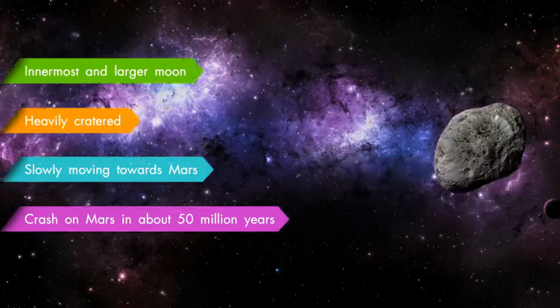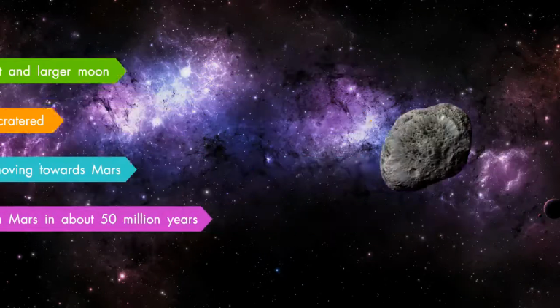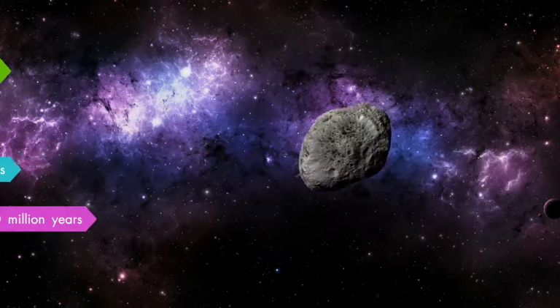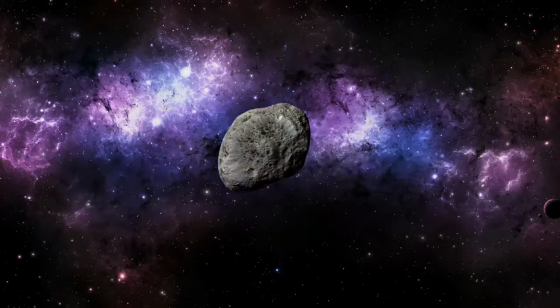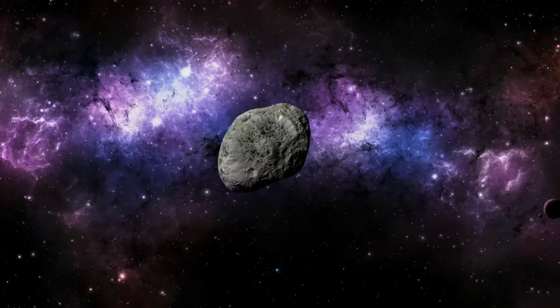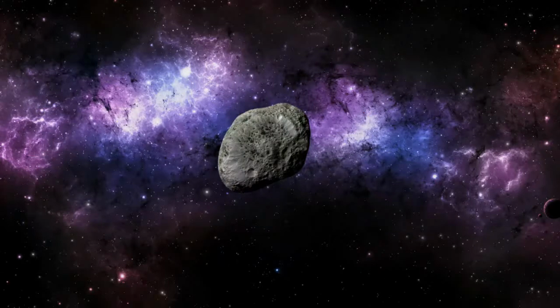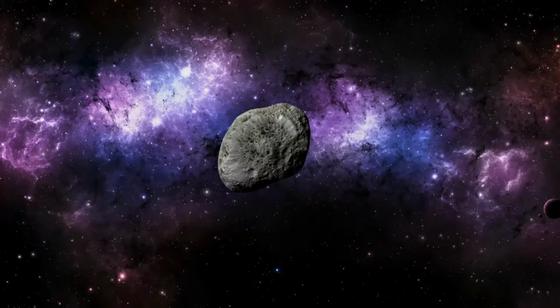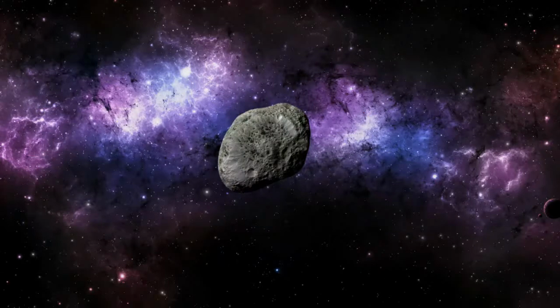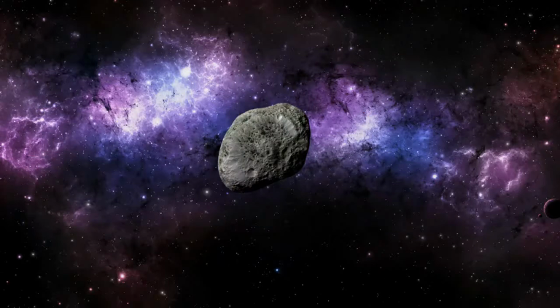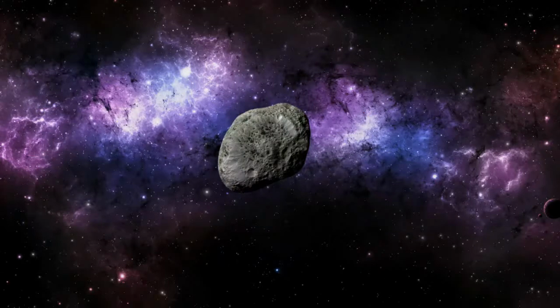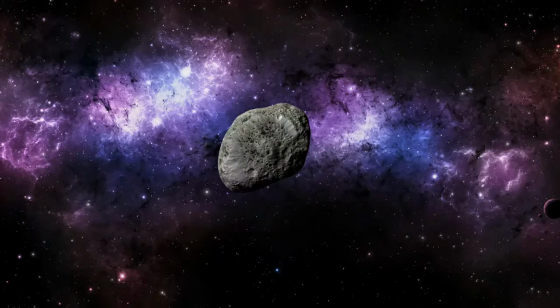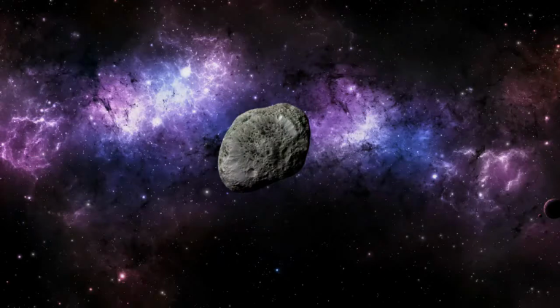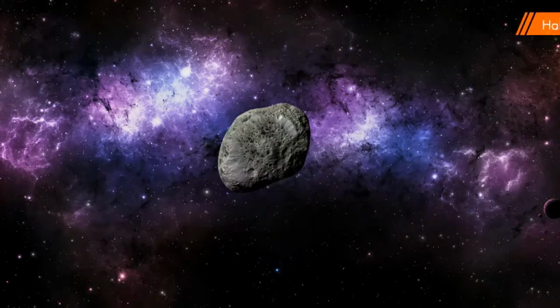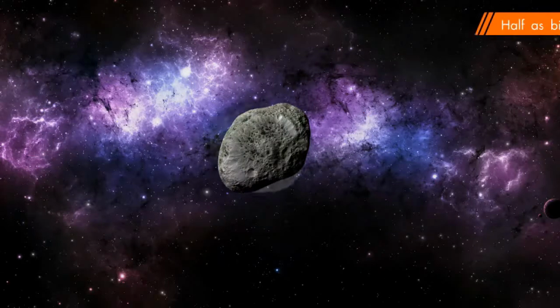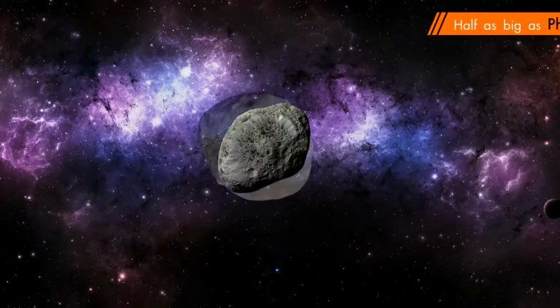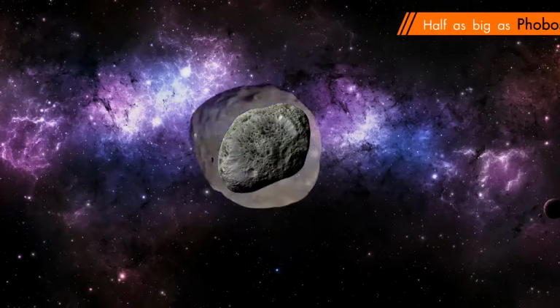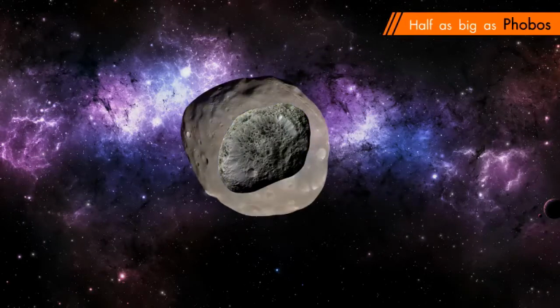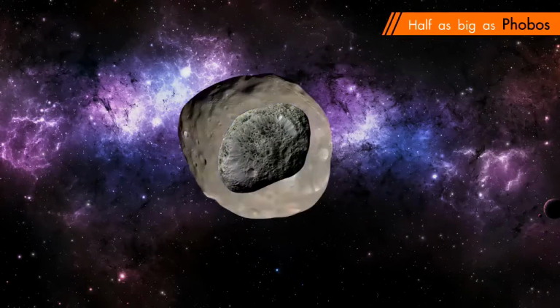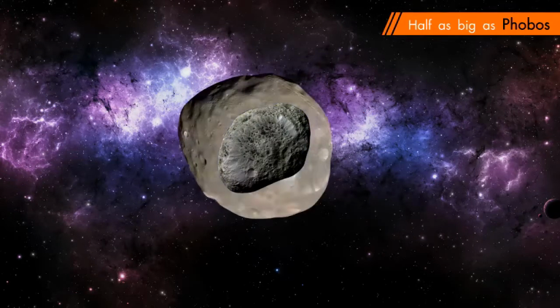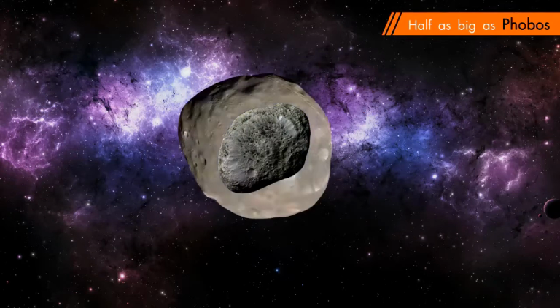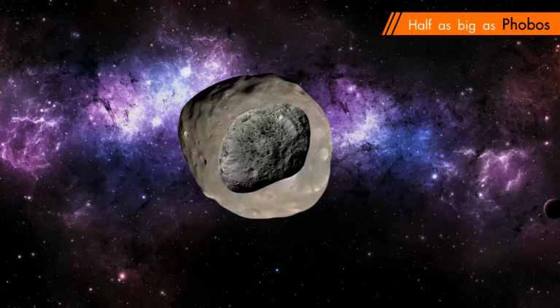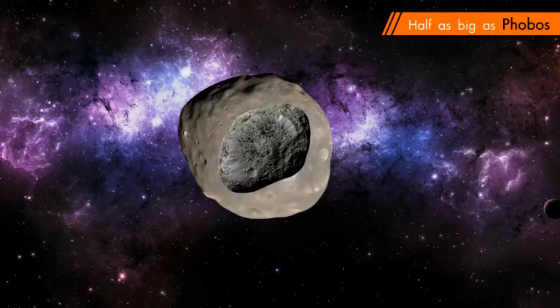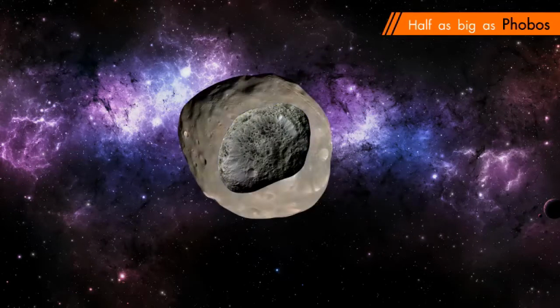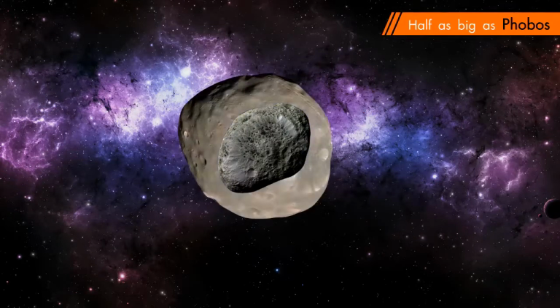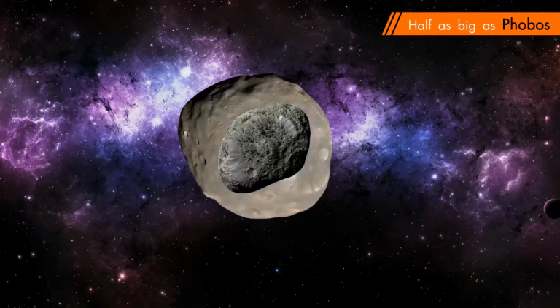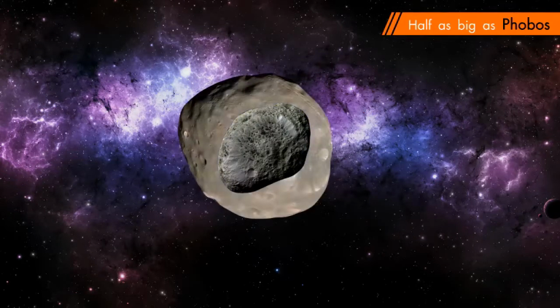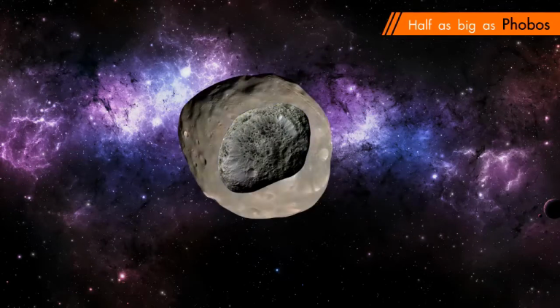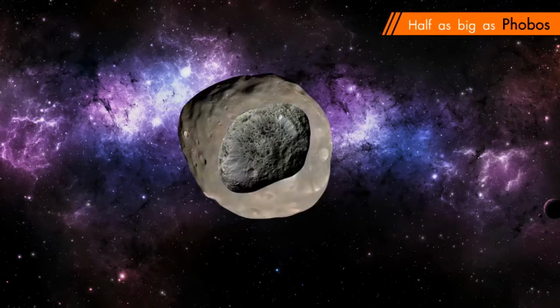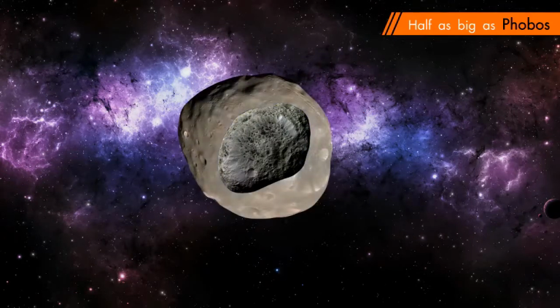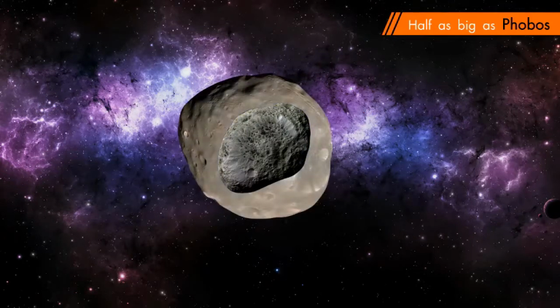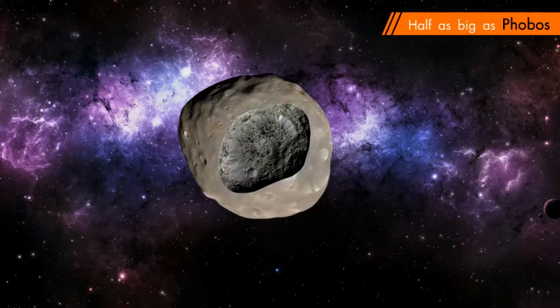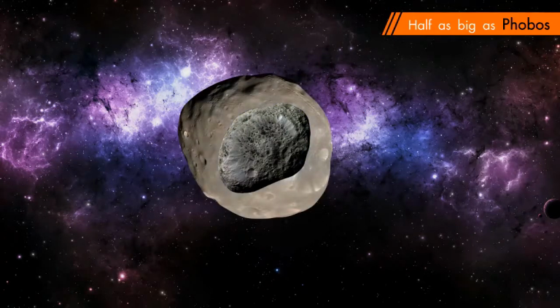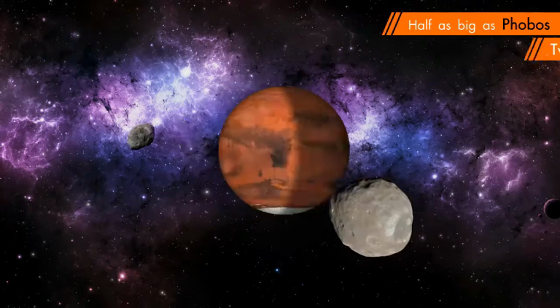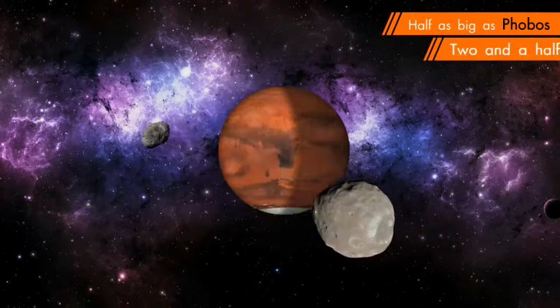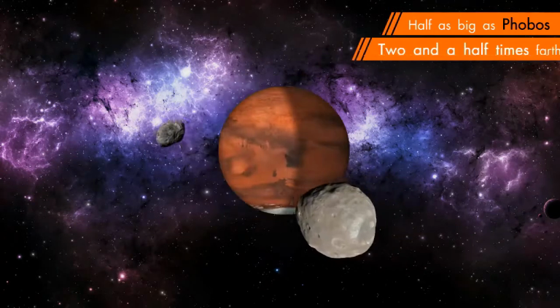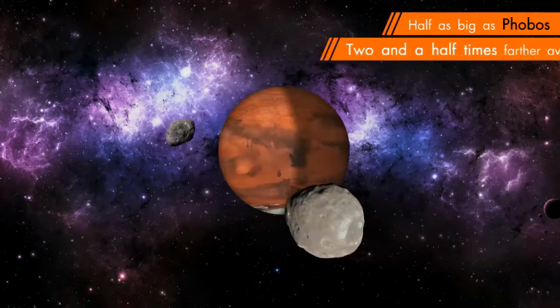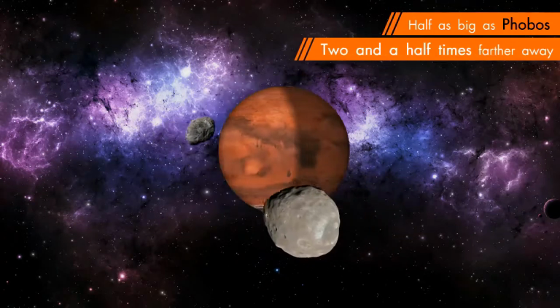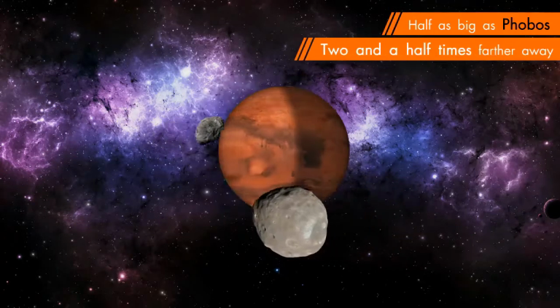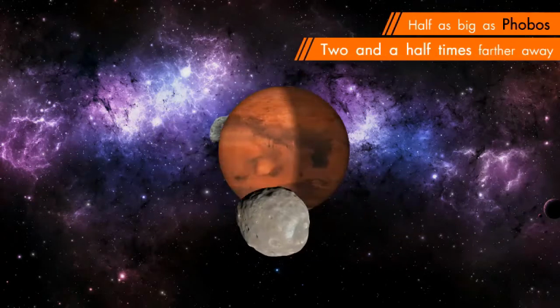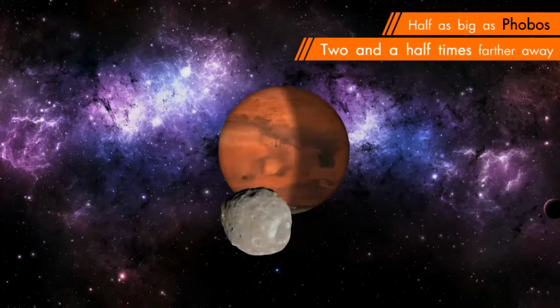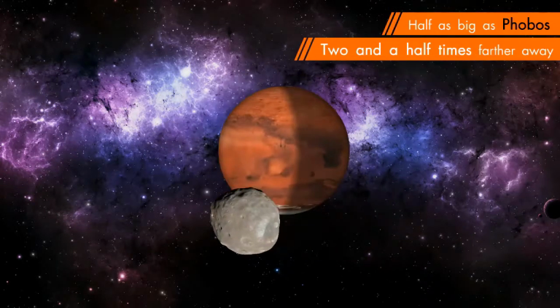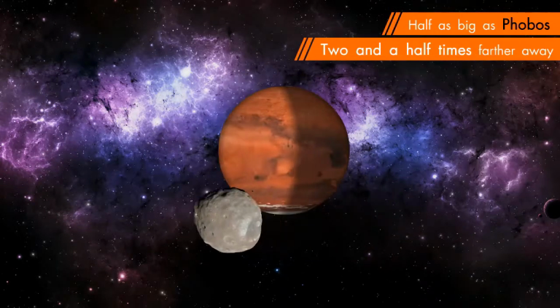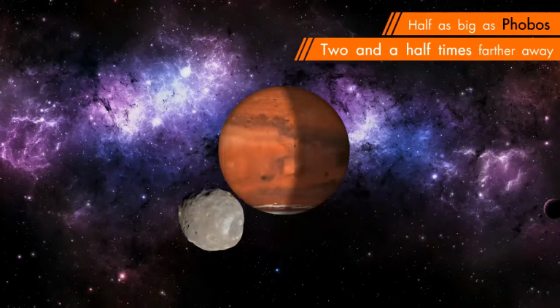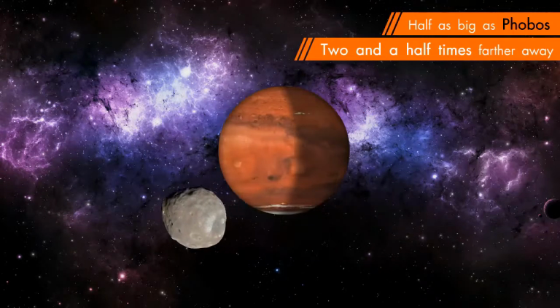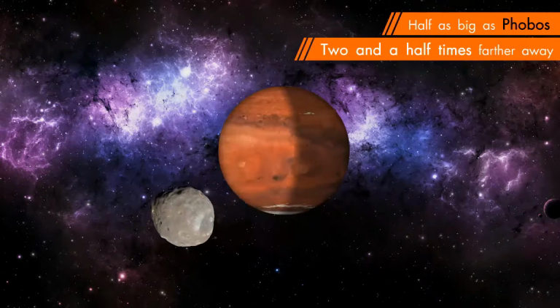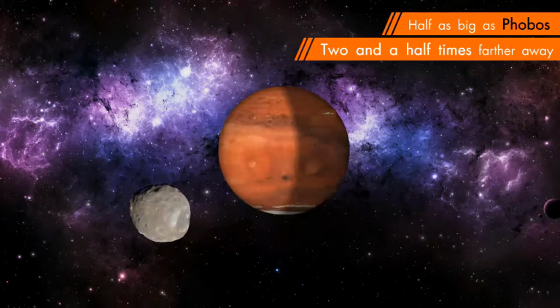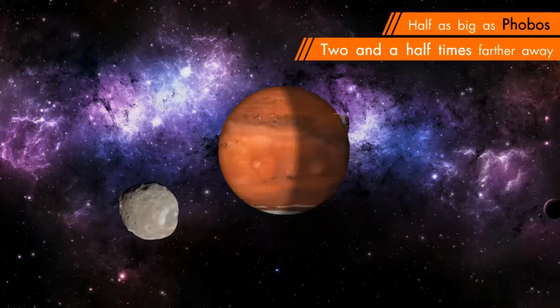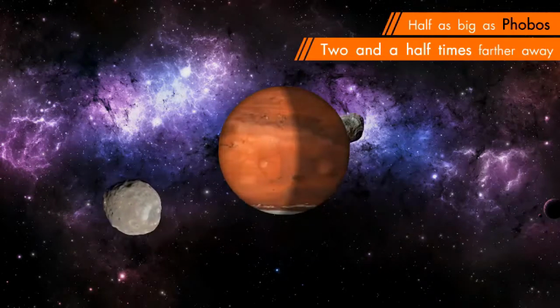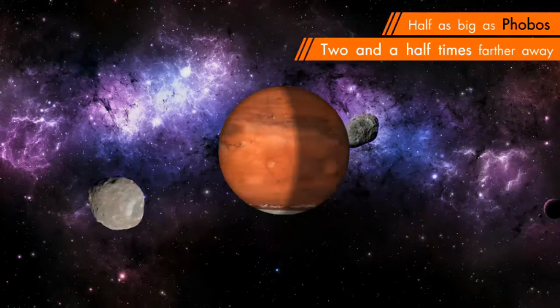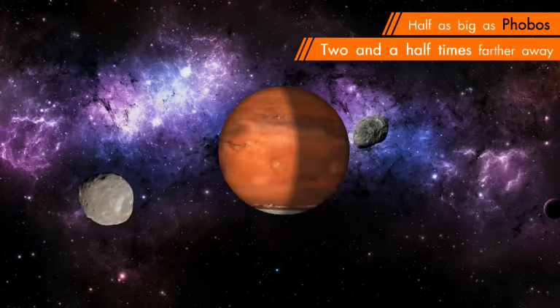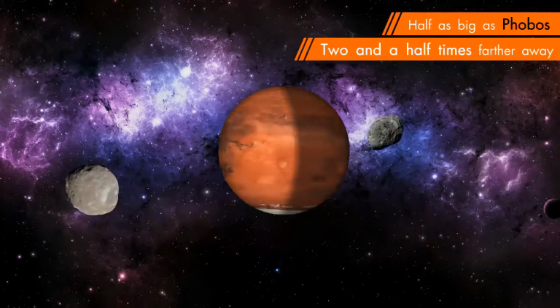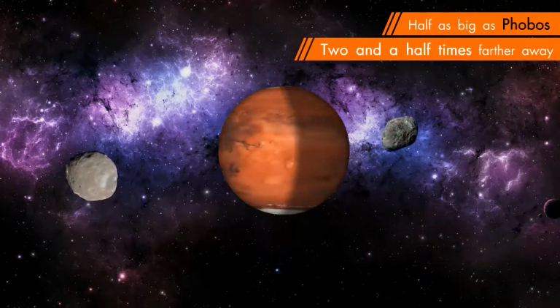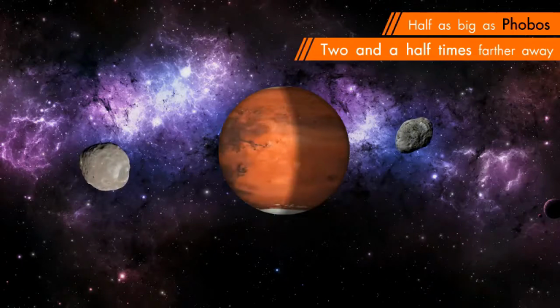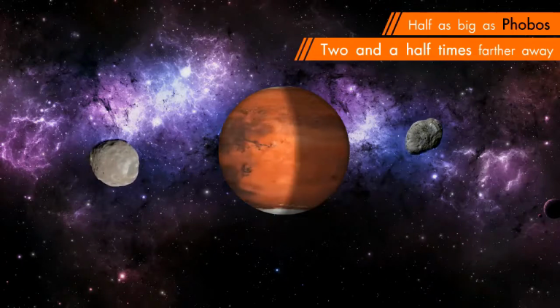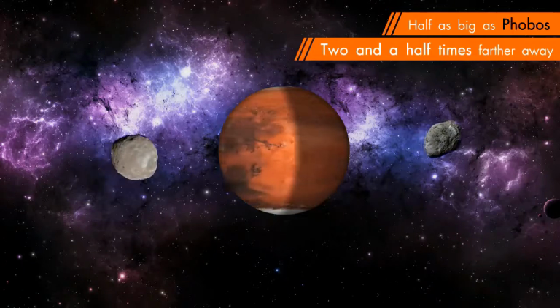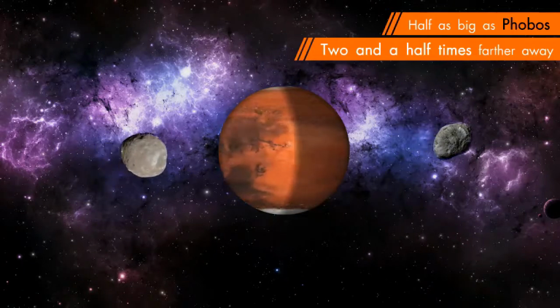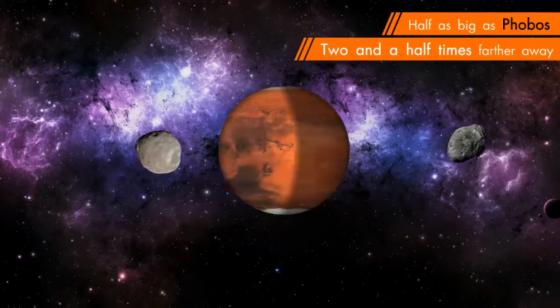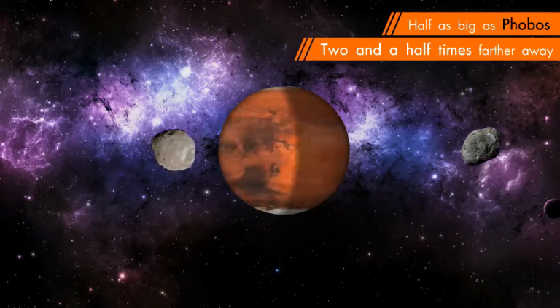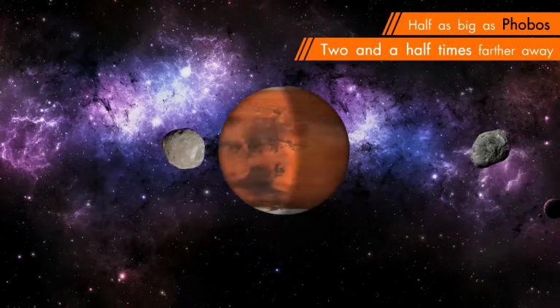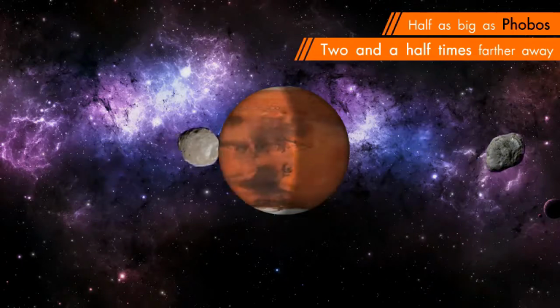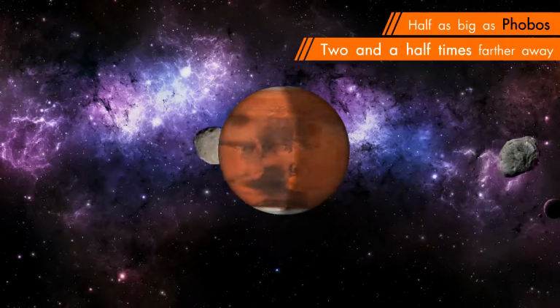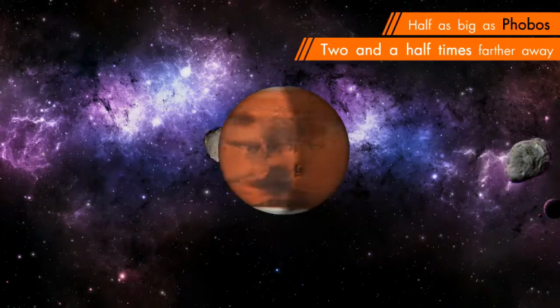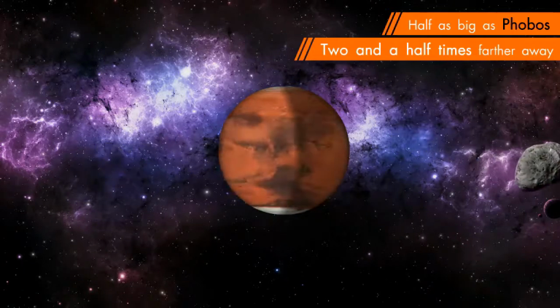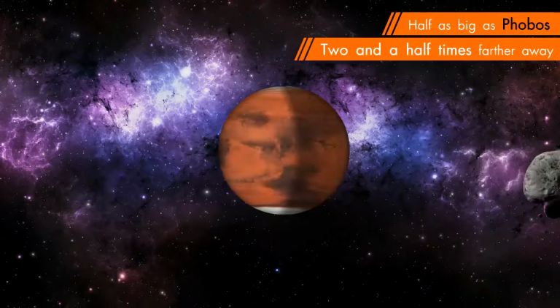Deimos is about half as big as Phobos and orbits two and a half times farther away from Mars.